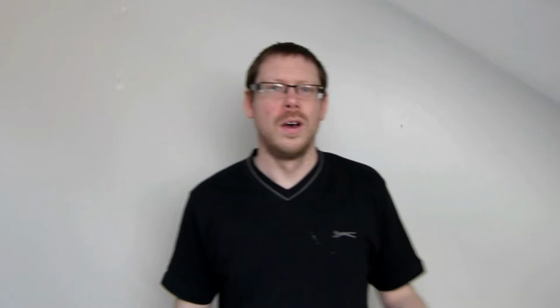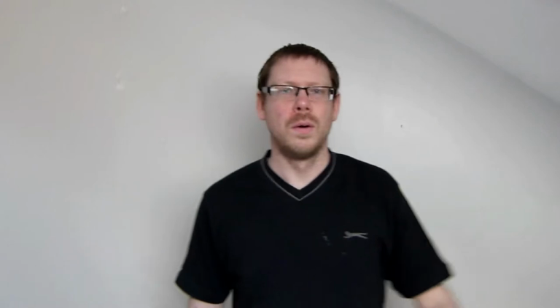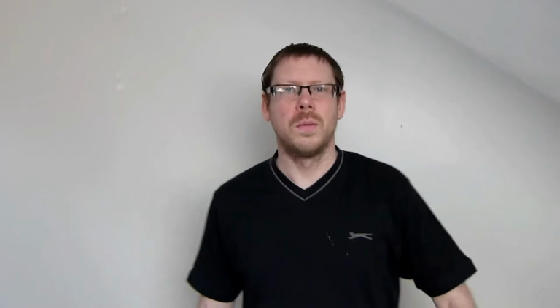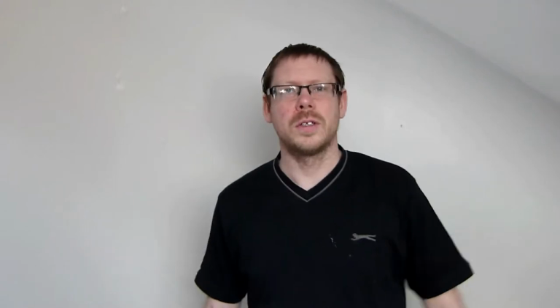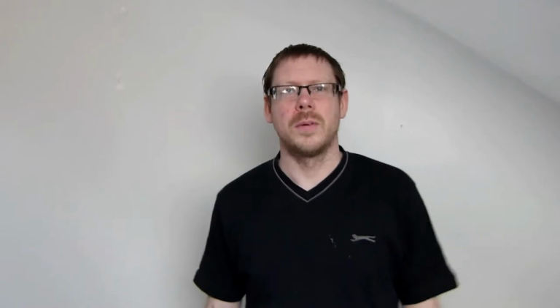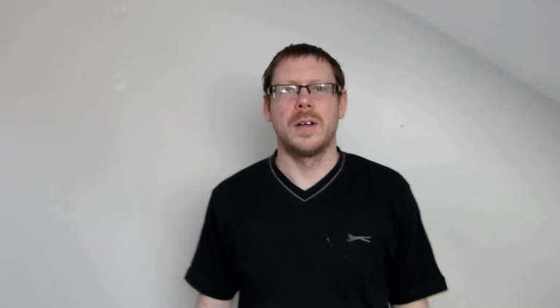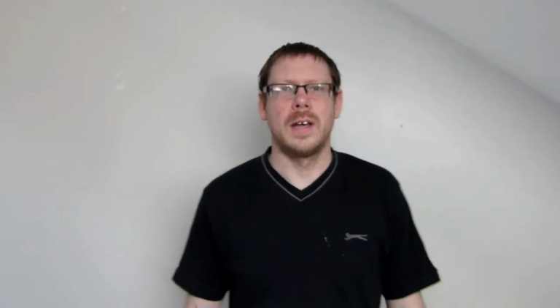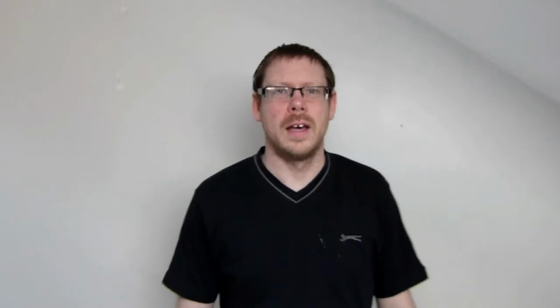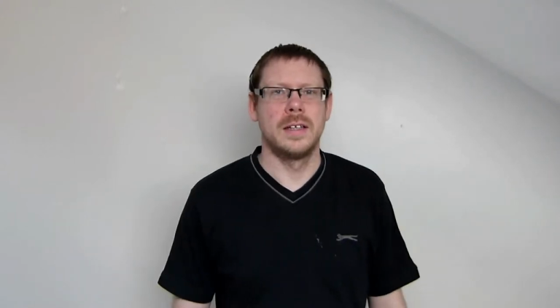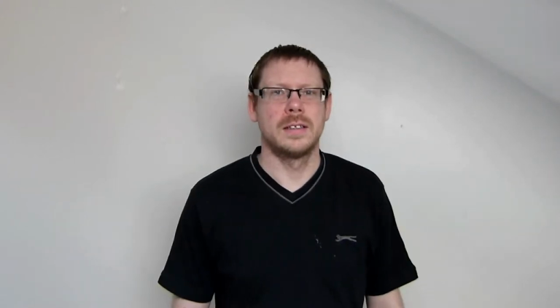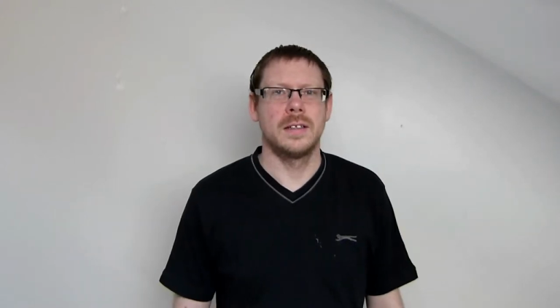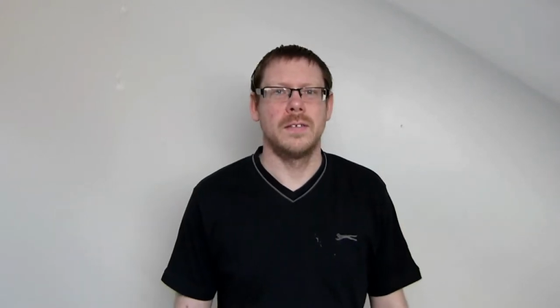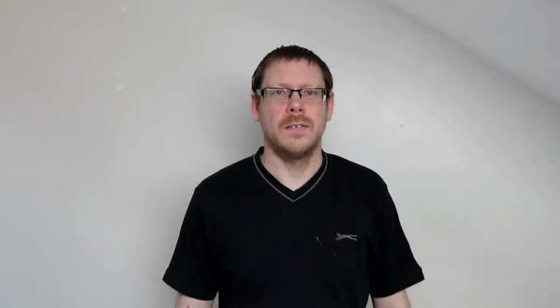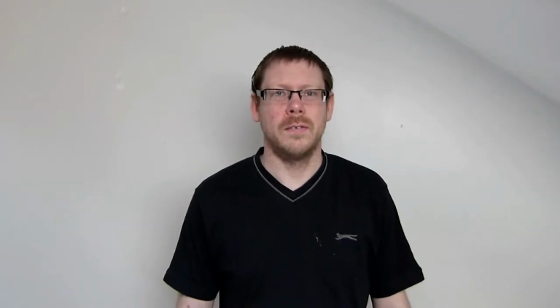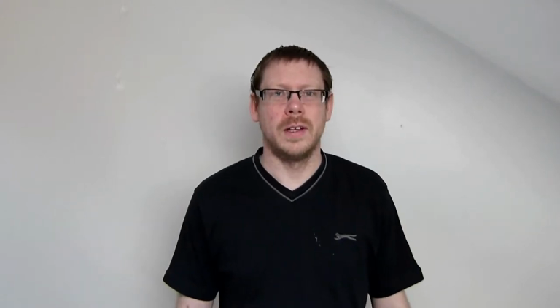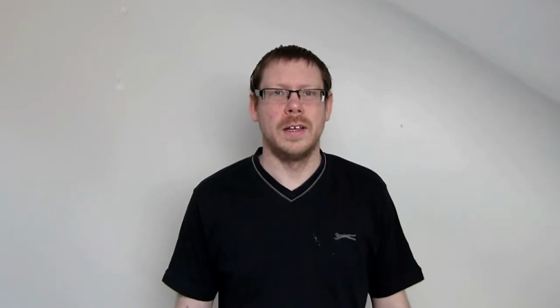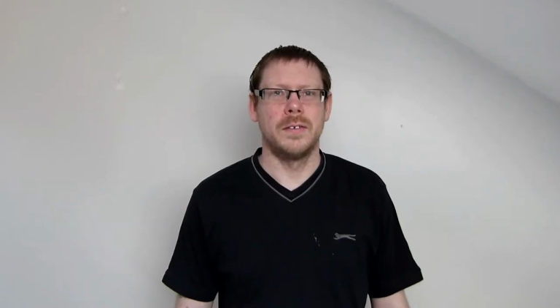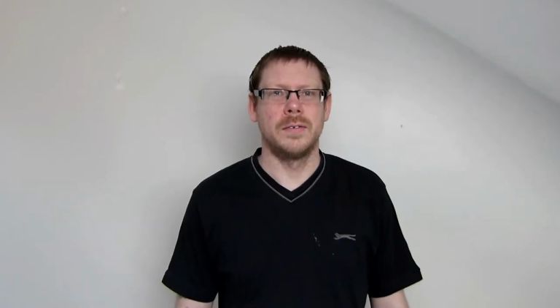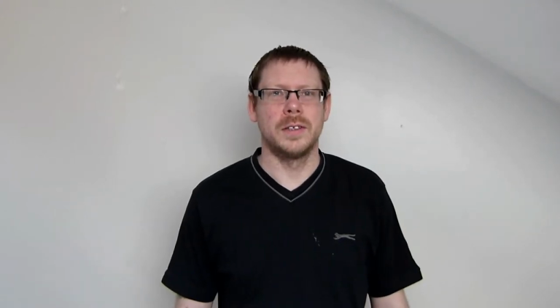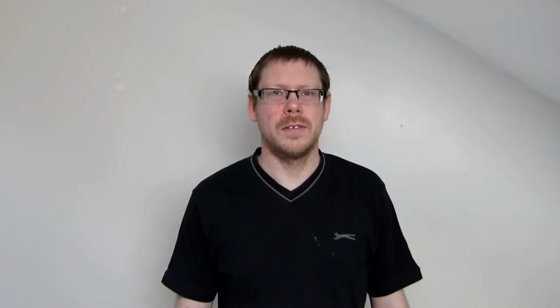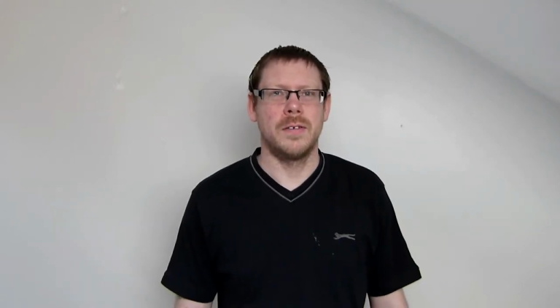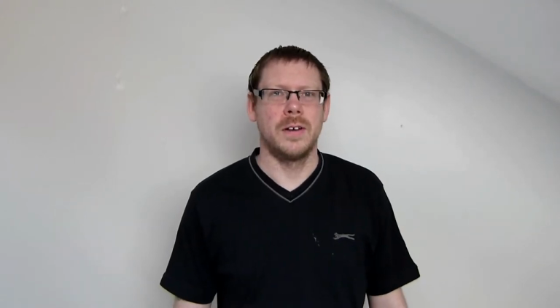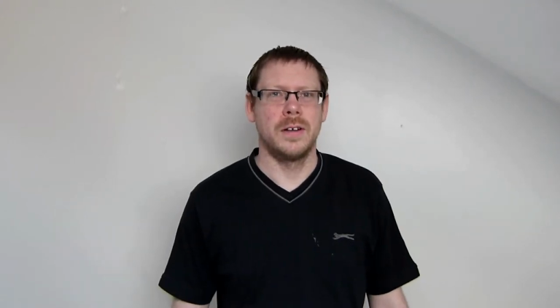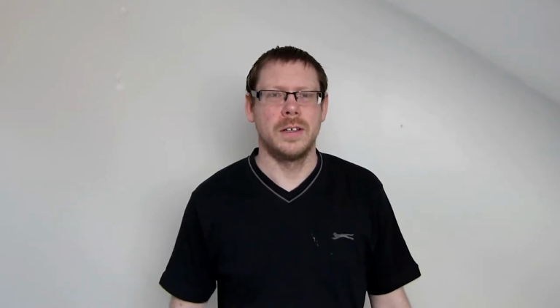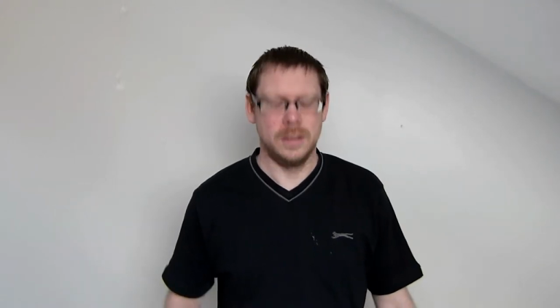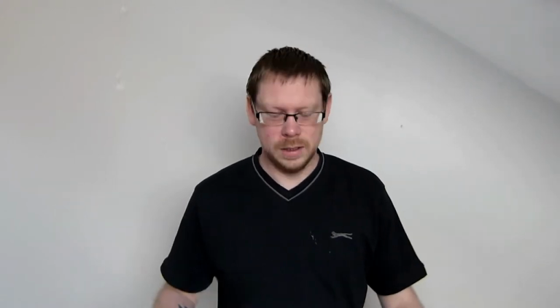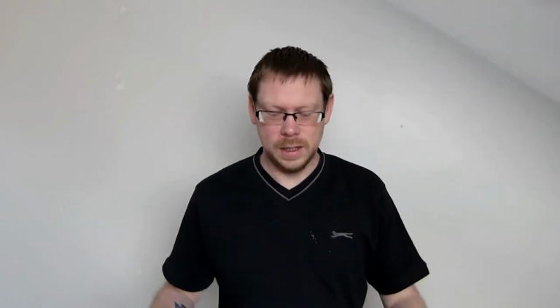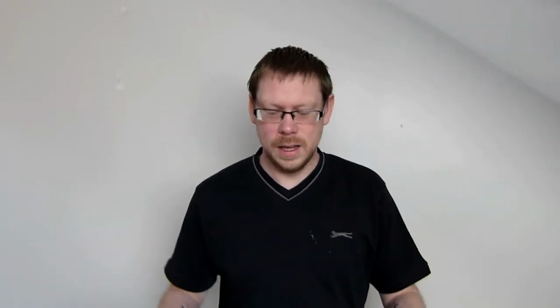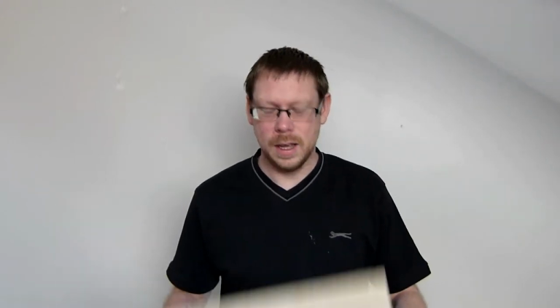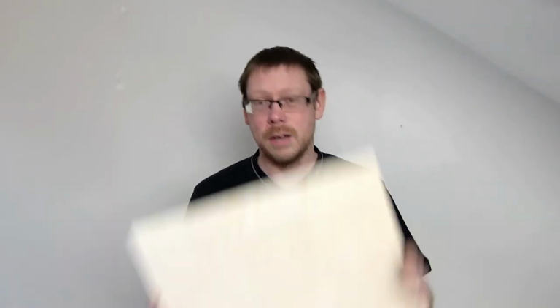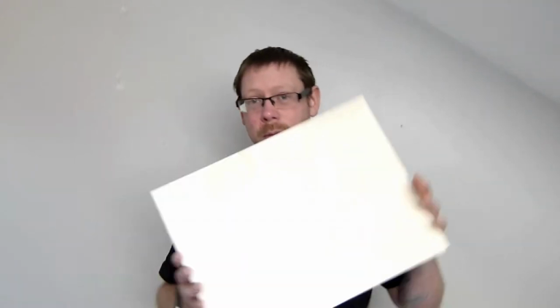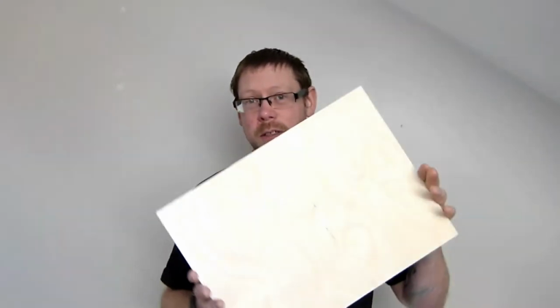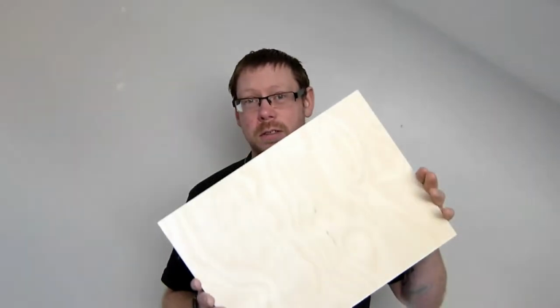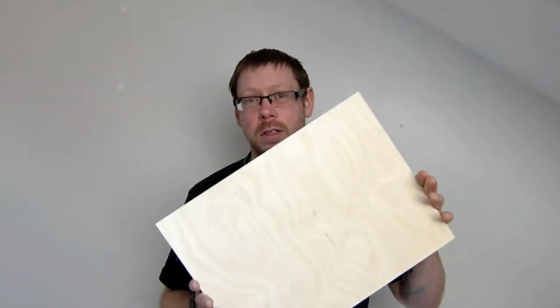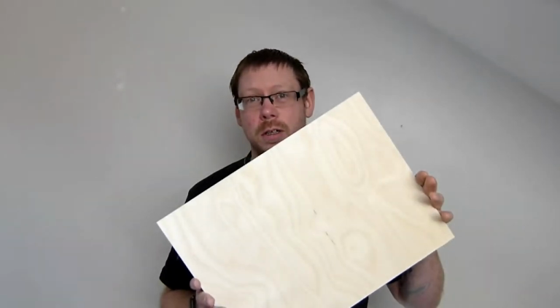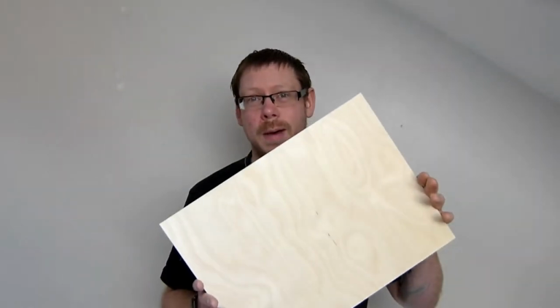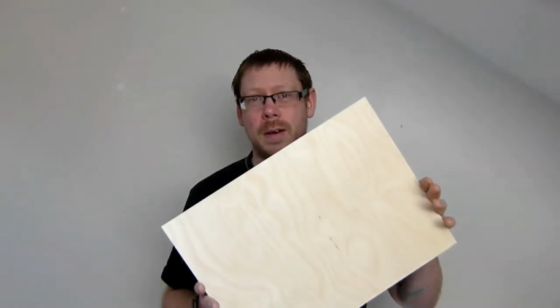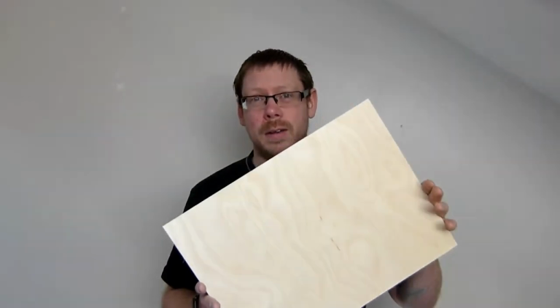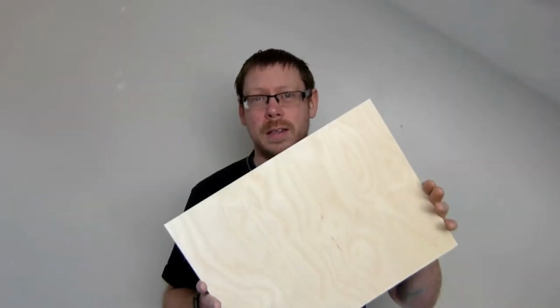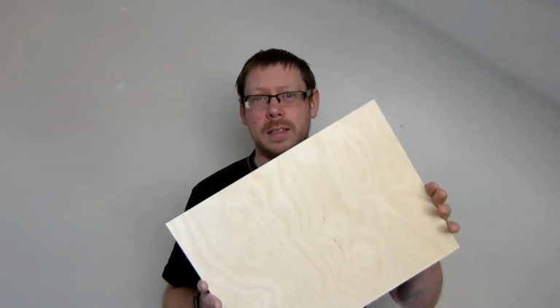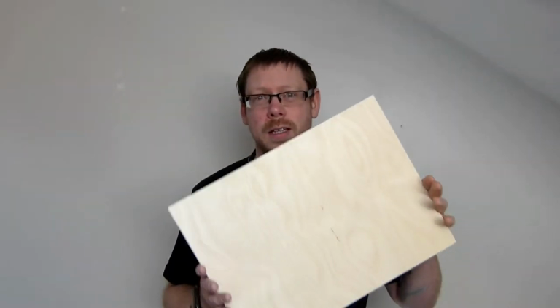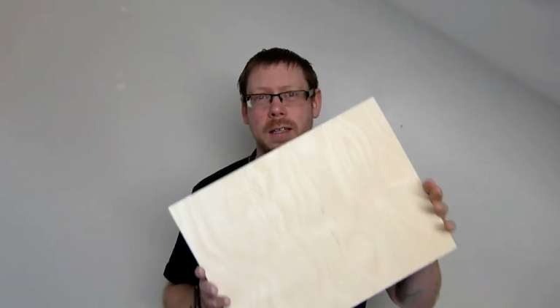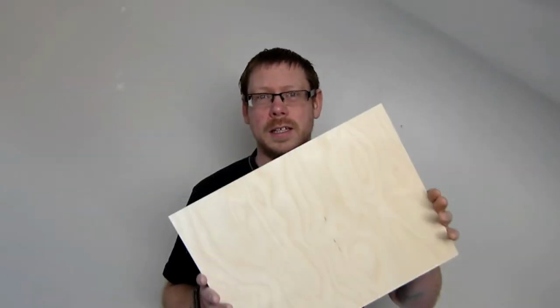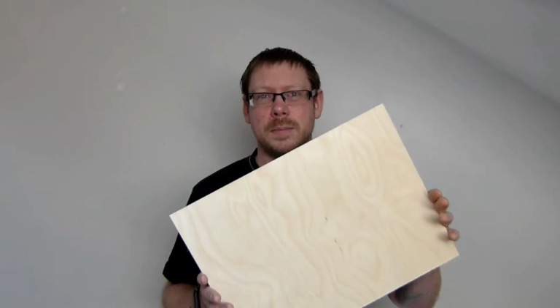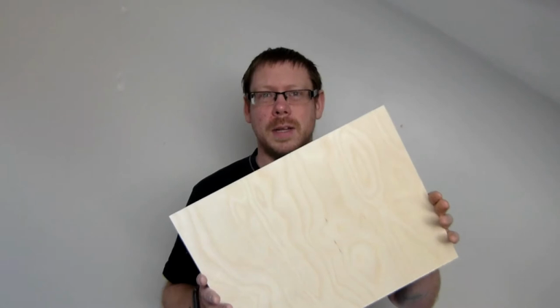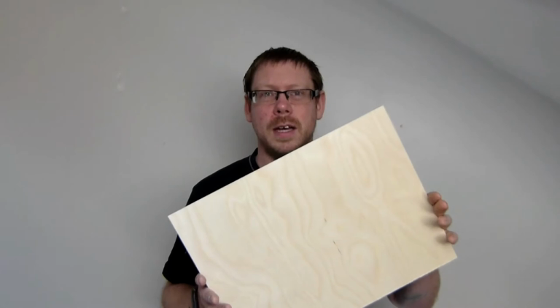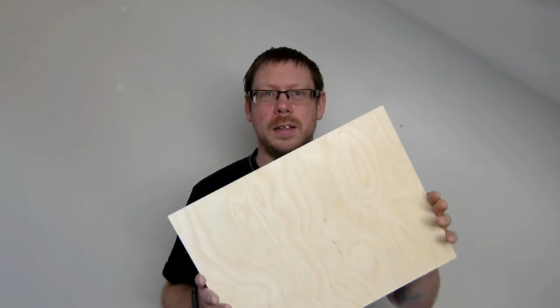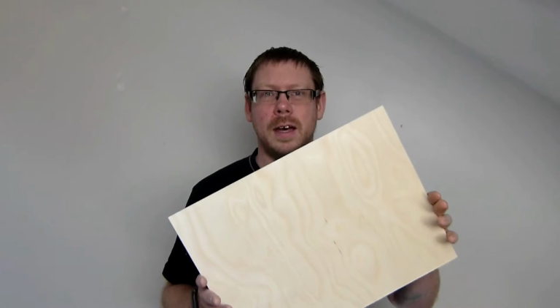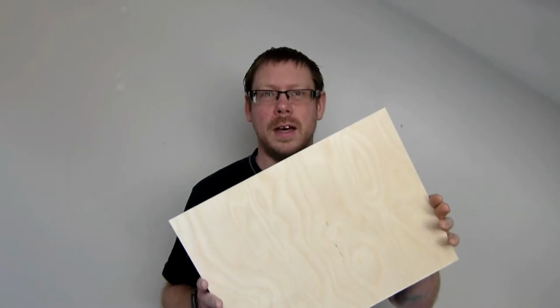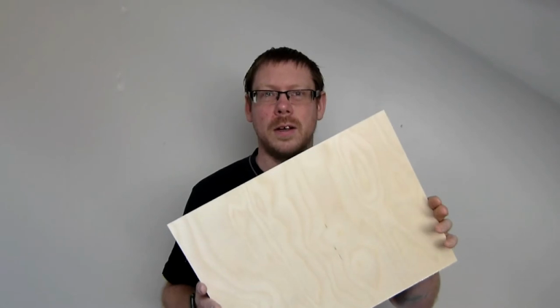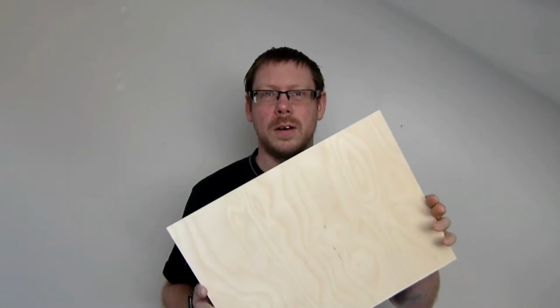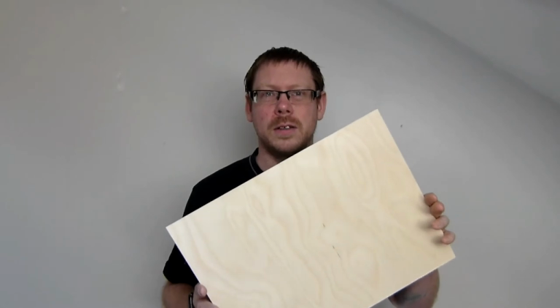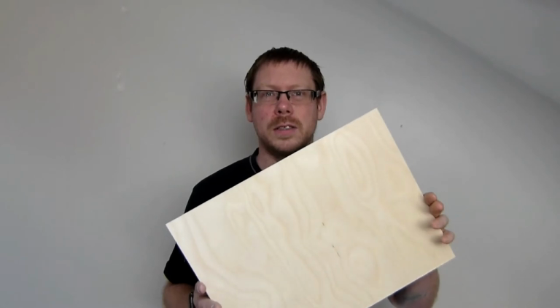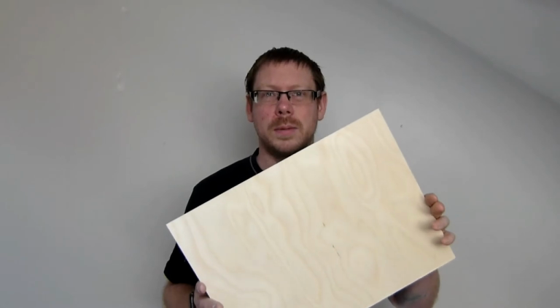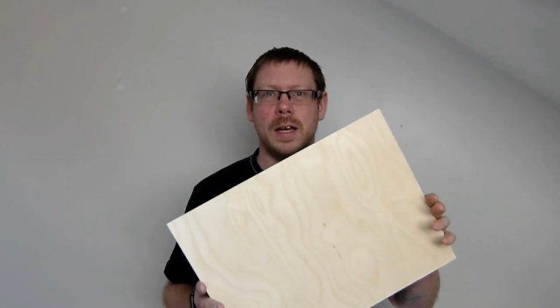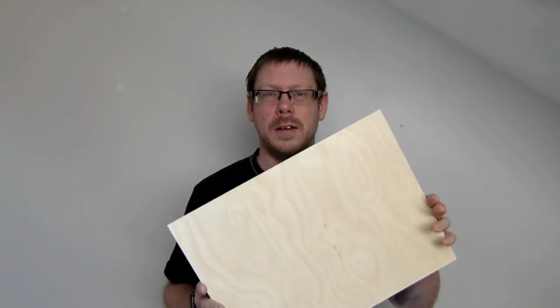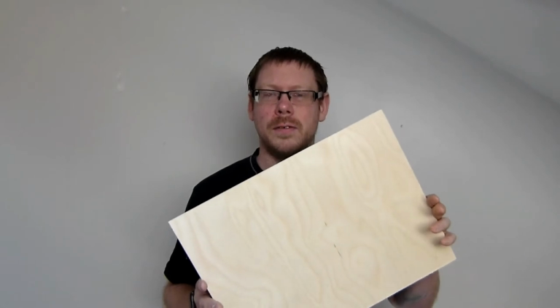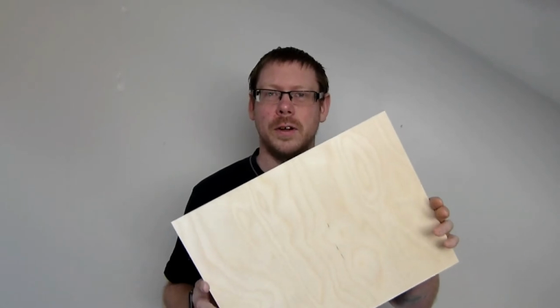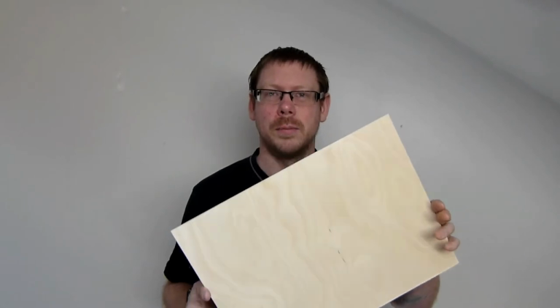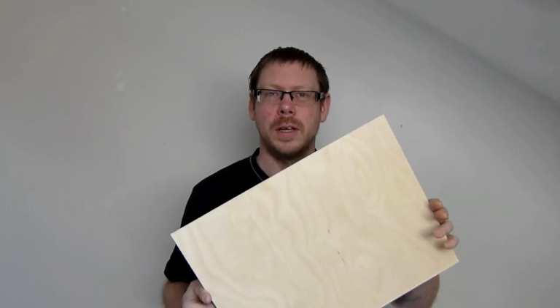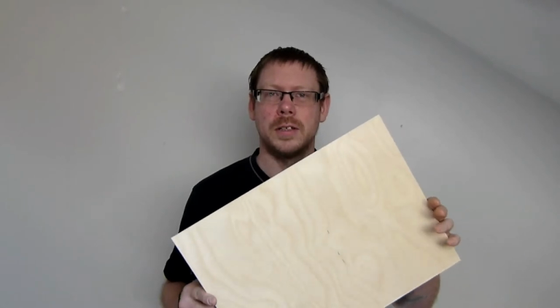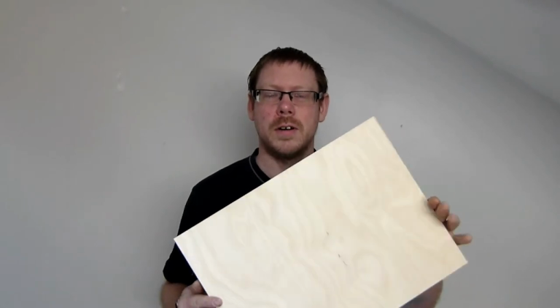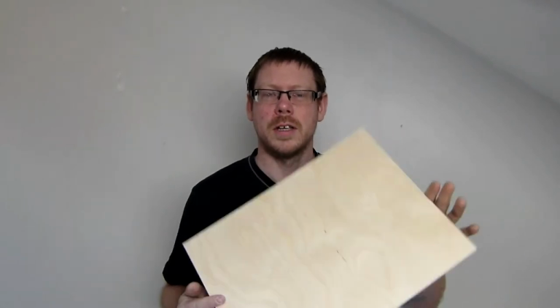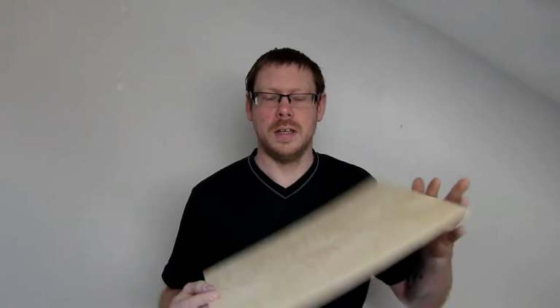What's going on guys? Phil here from Phil's Craft Corner. Today I'm going to talk about this laser ply that I got supplied from Kidtronic.